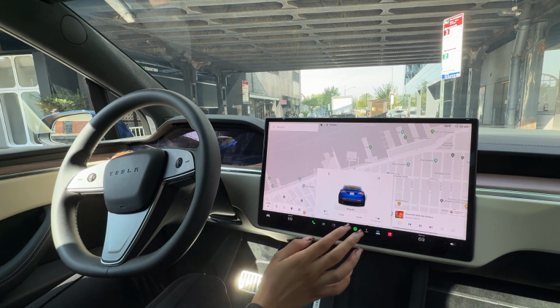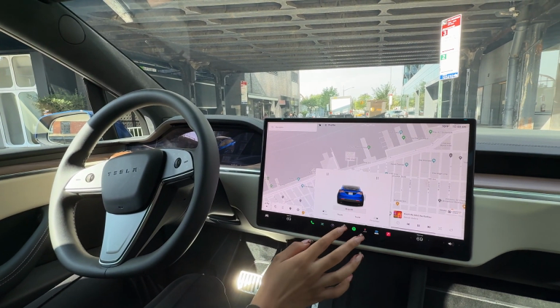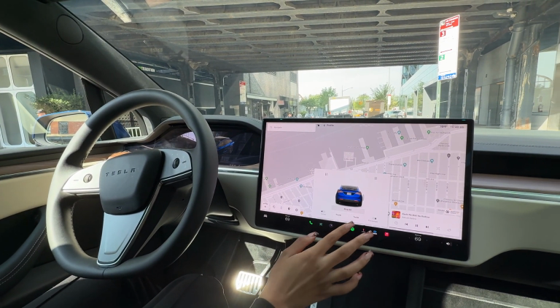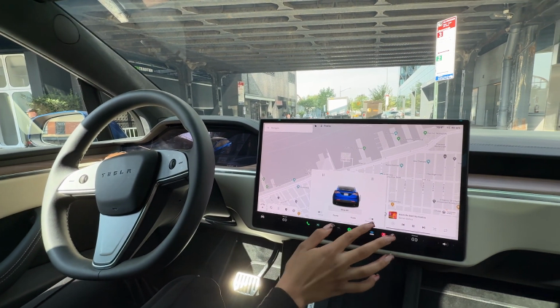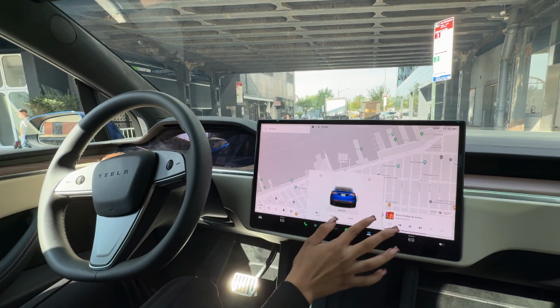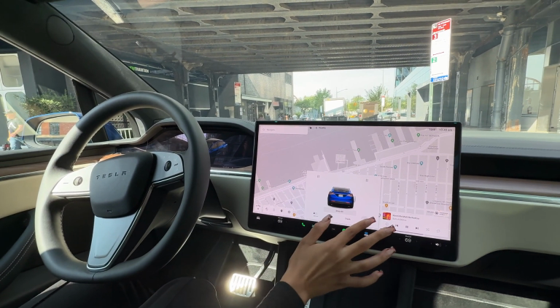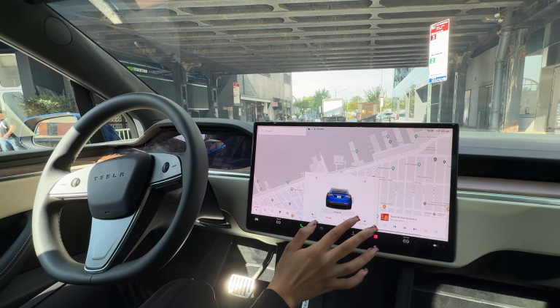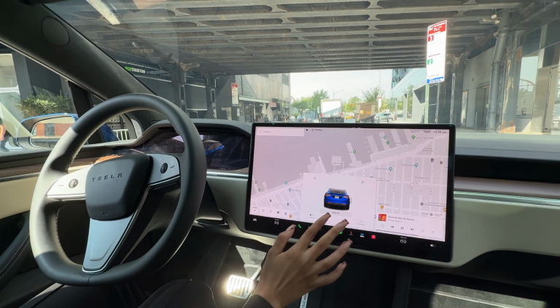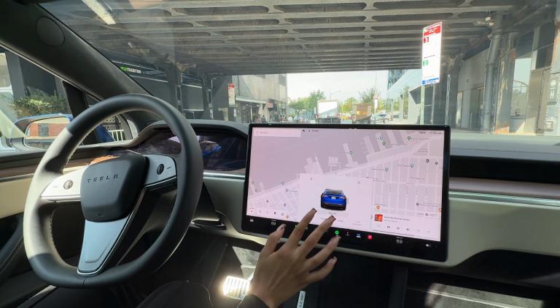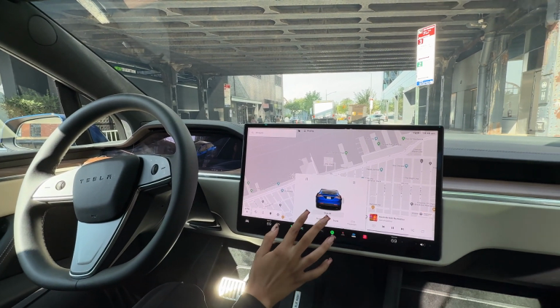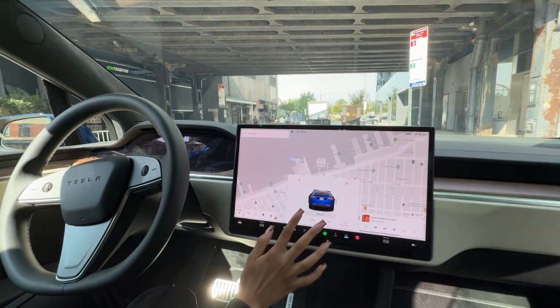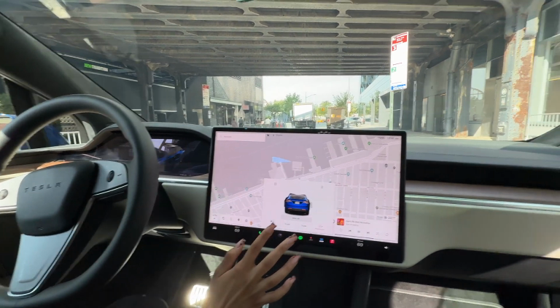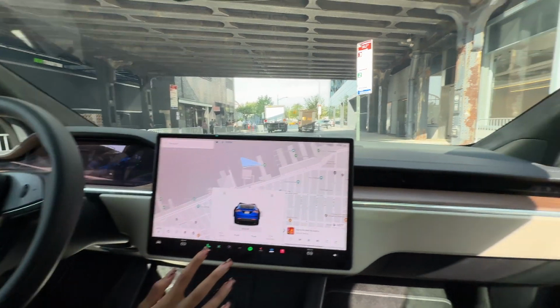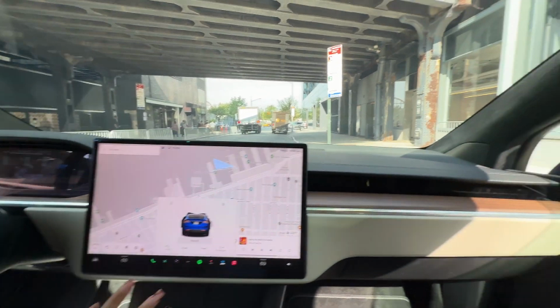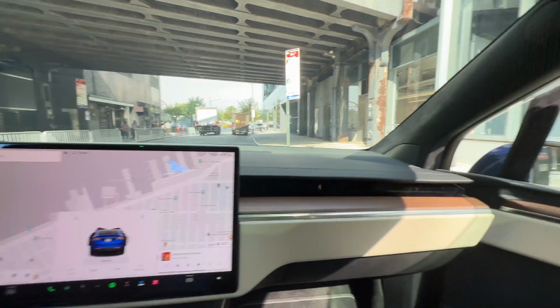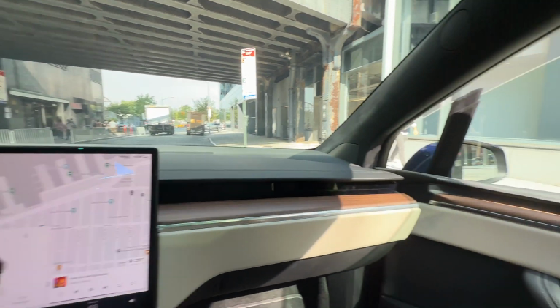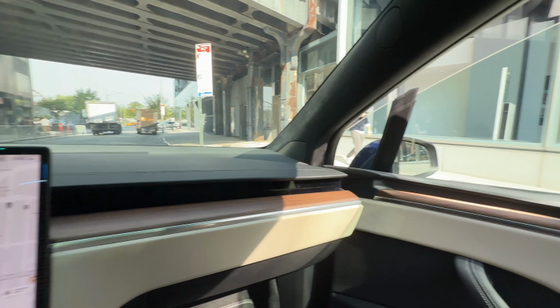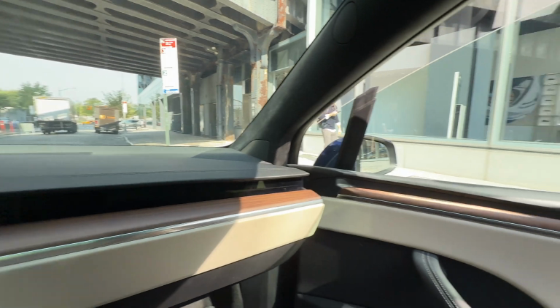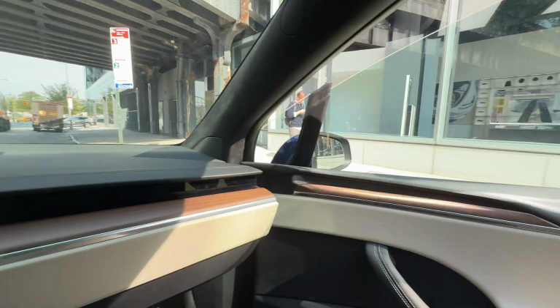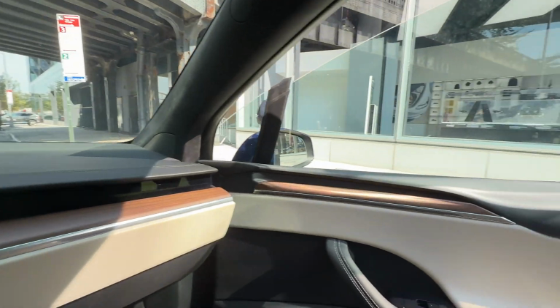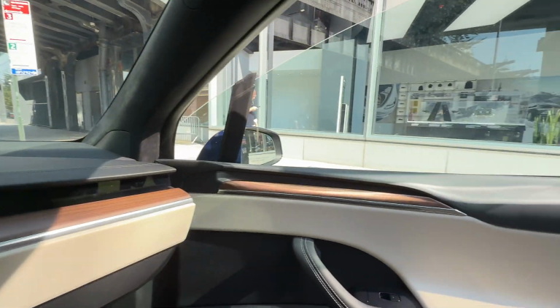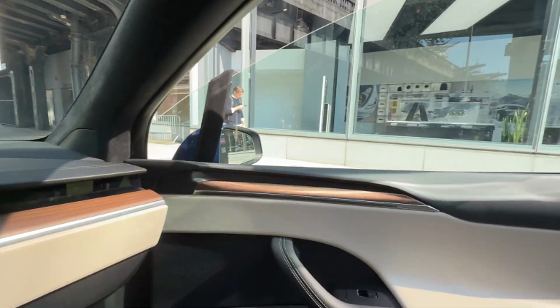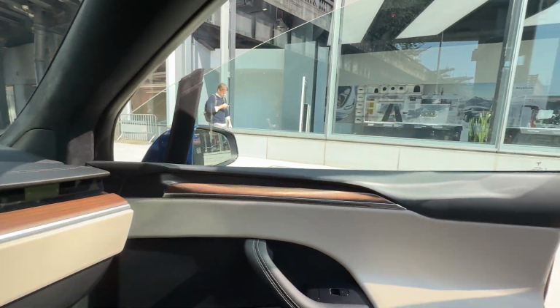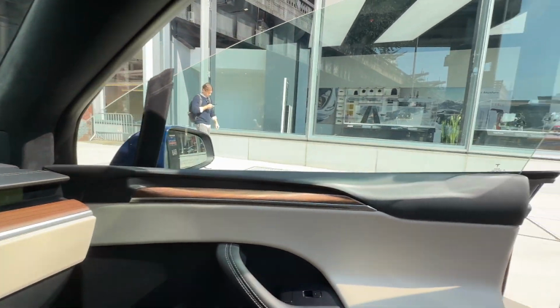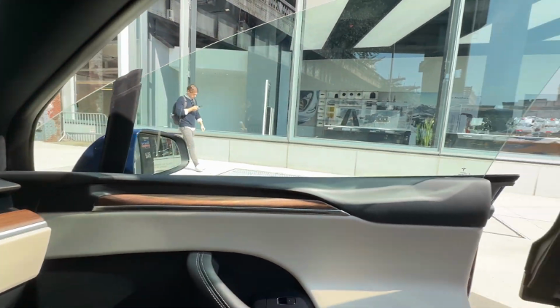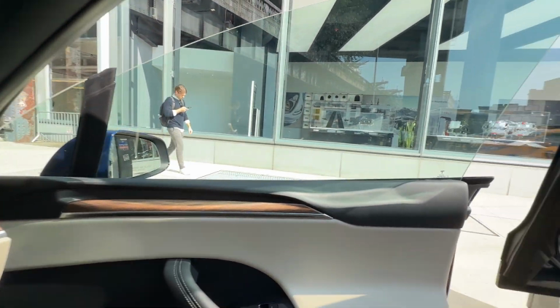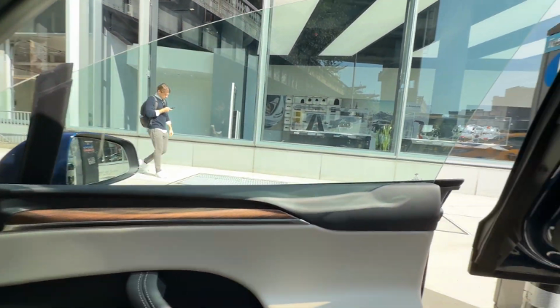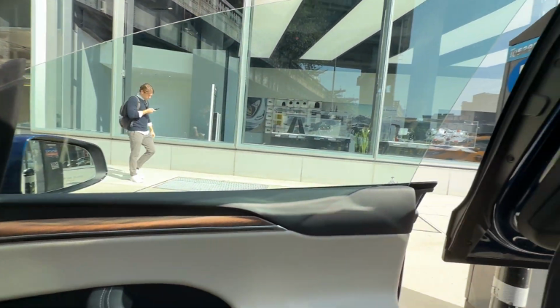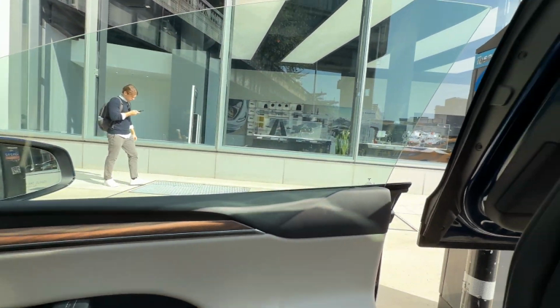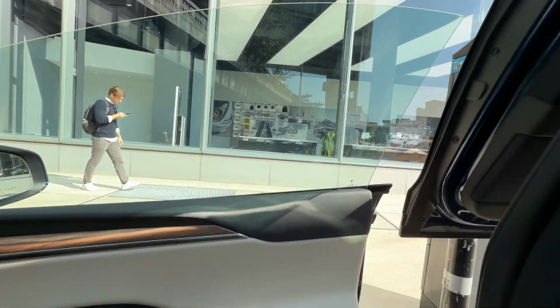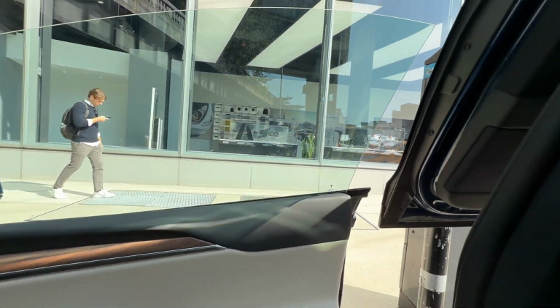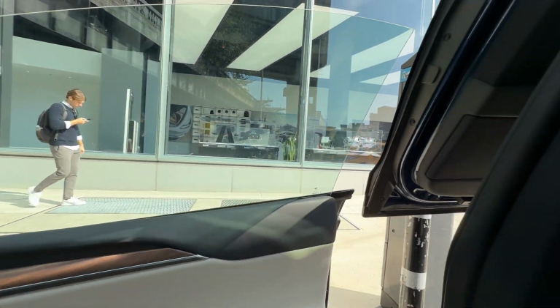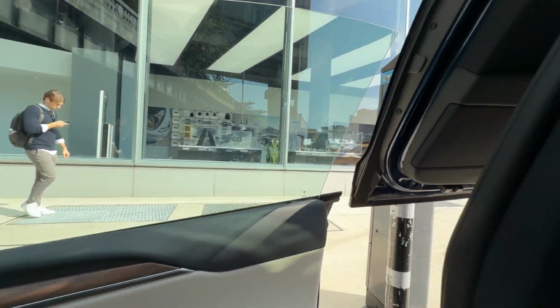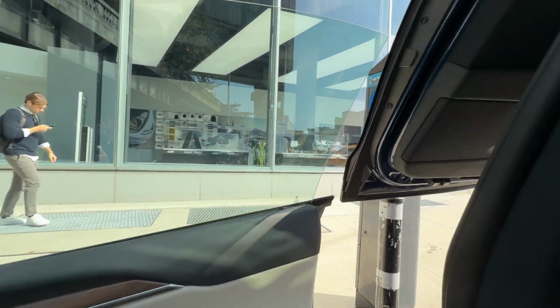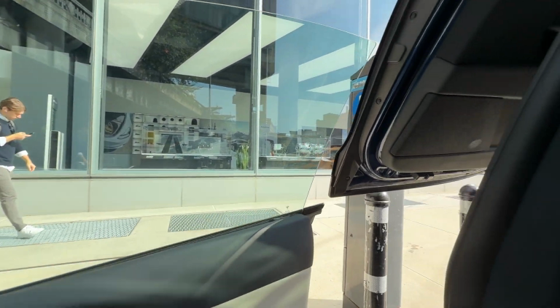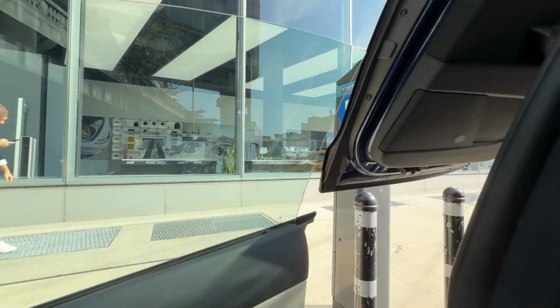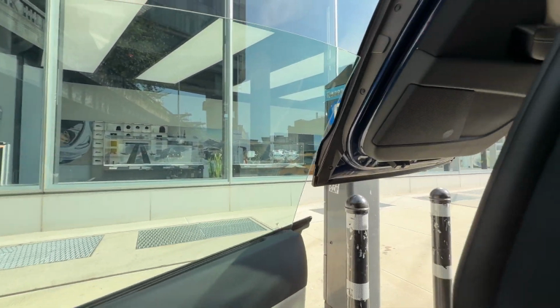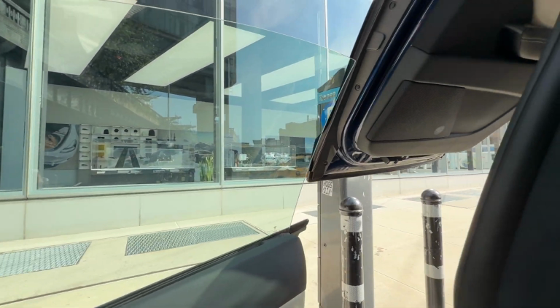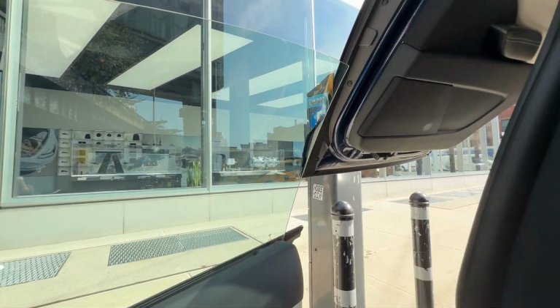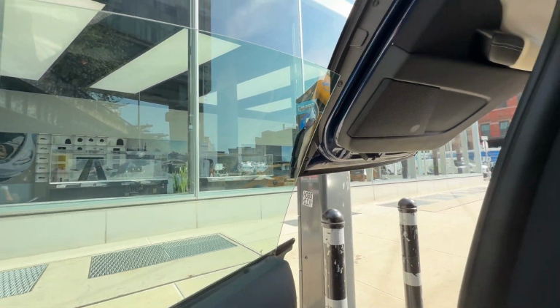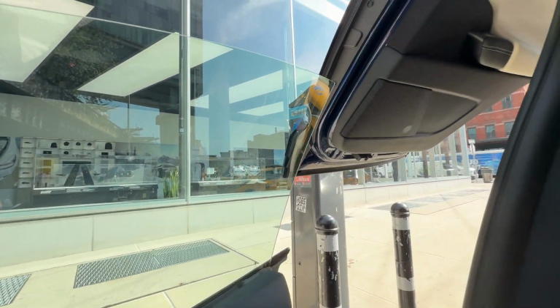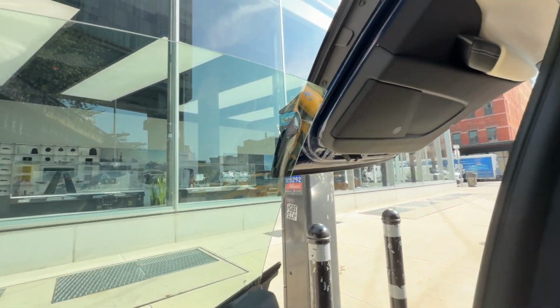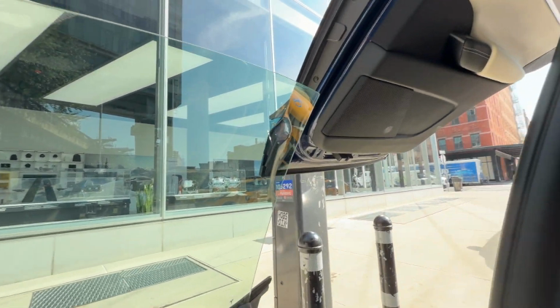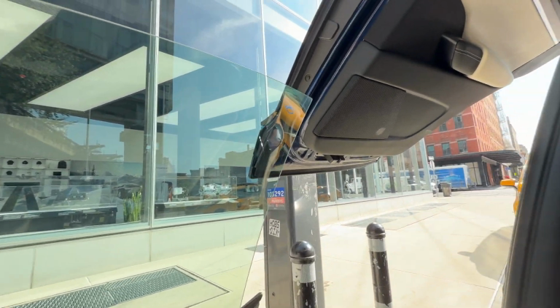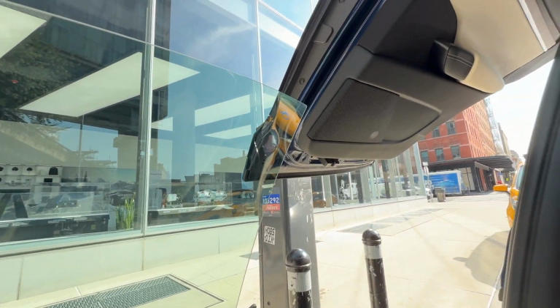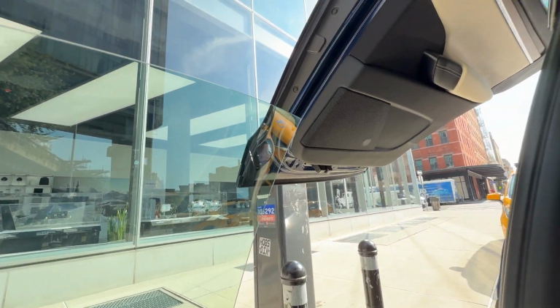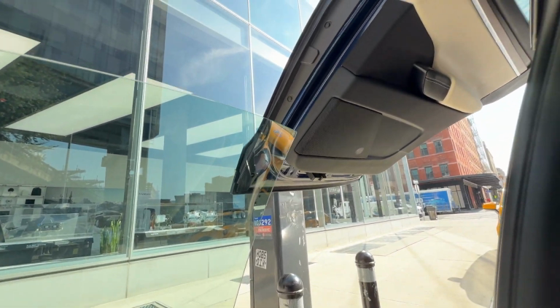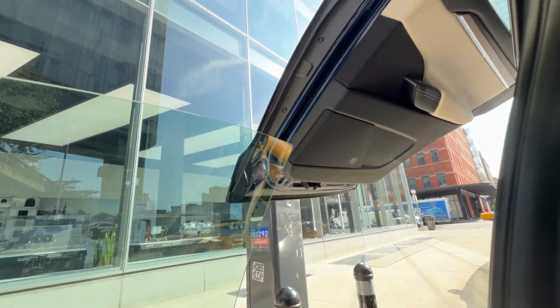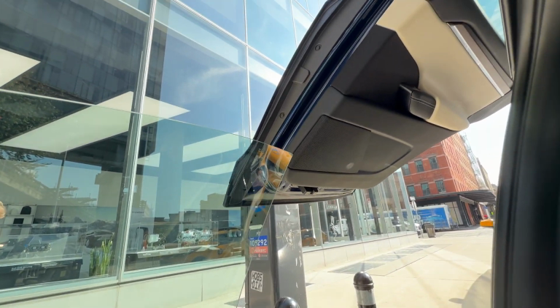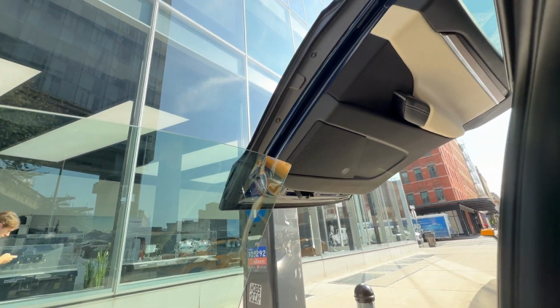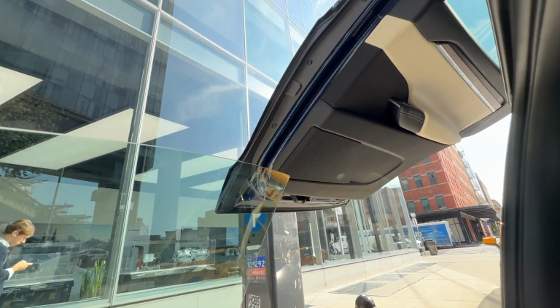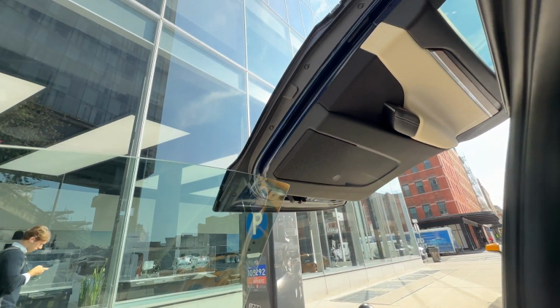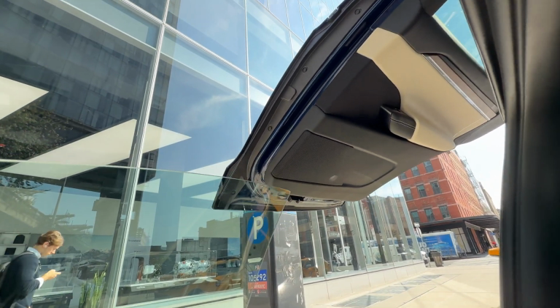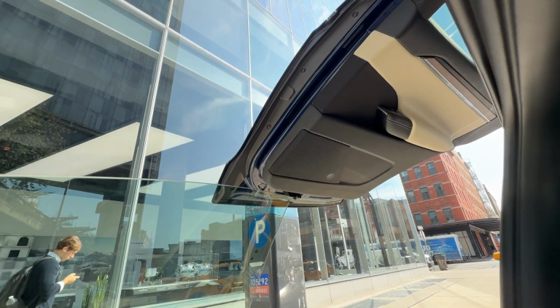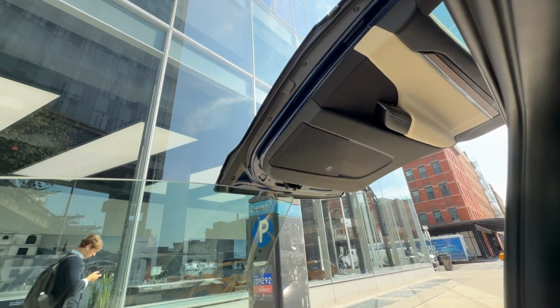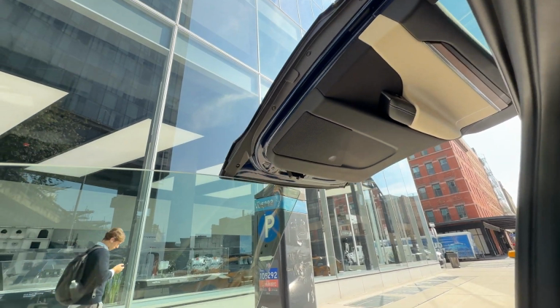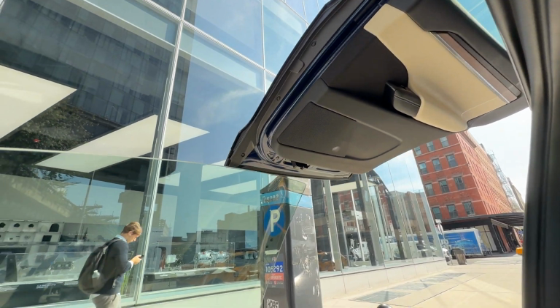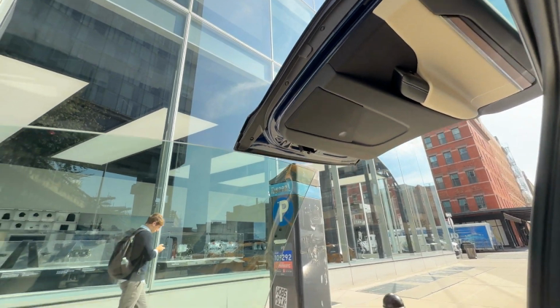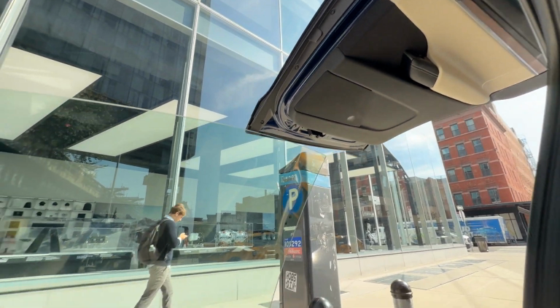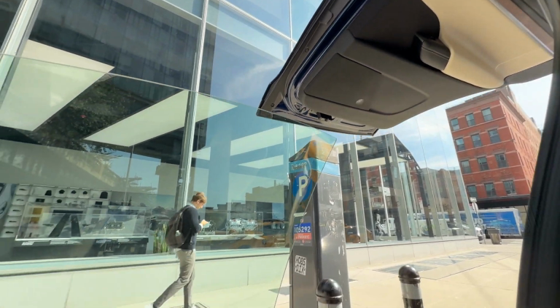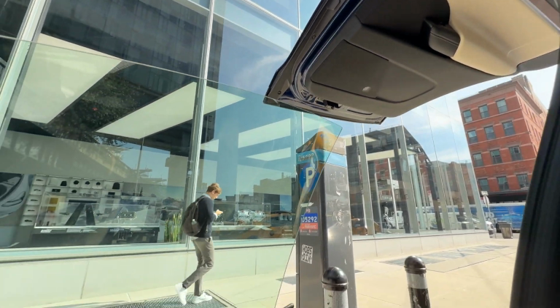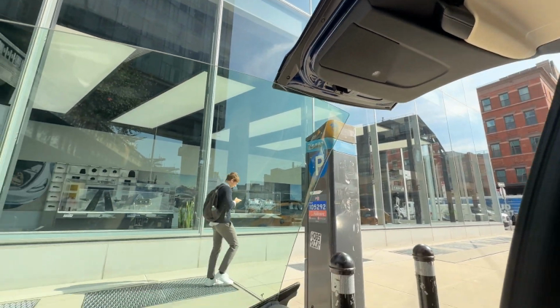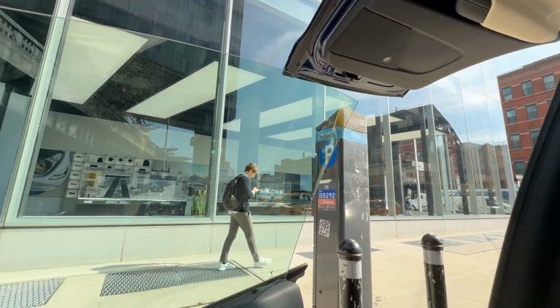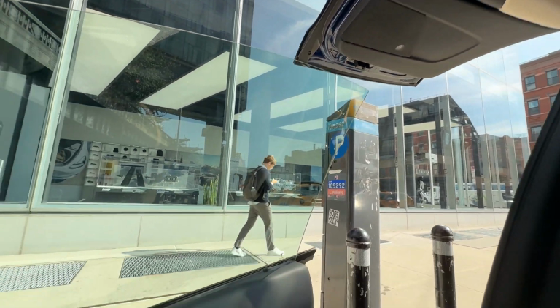I opened the frunk. And you can see for the Model X, all the doors can open by themselves — of course, with the iconic Falcon Wing doors behind us.